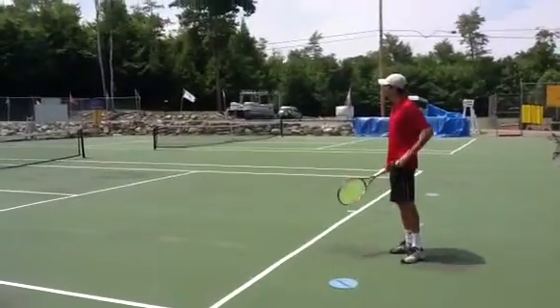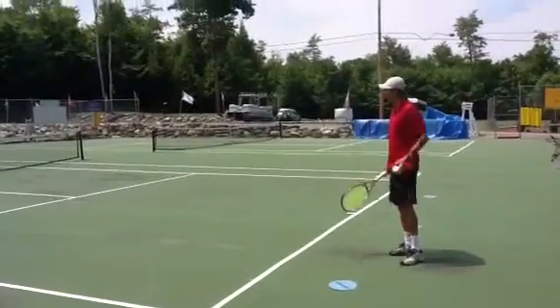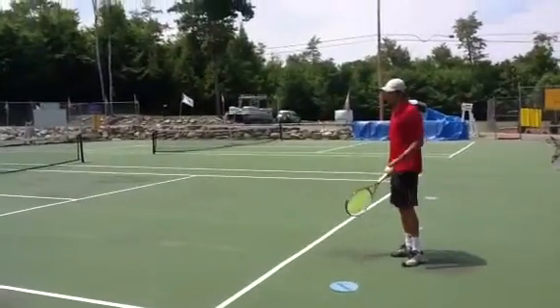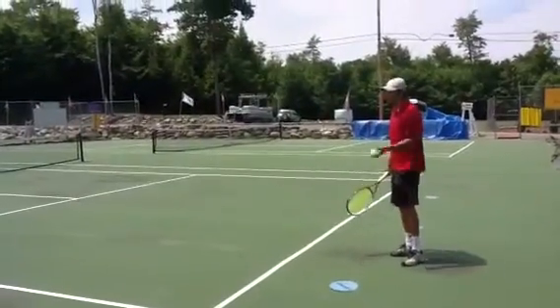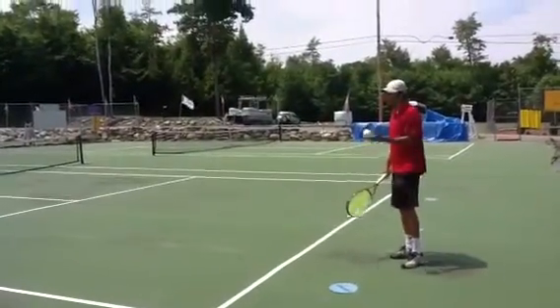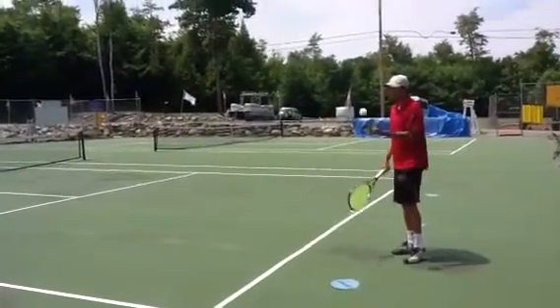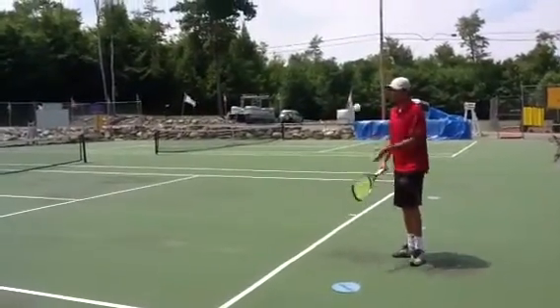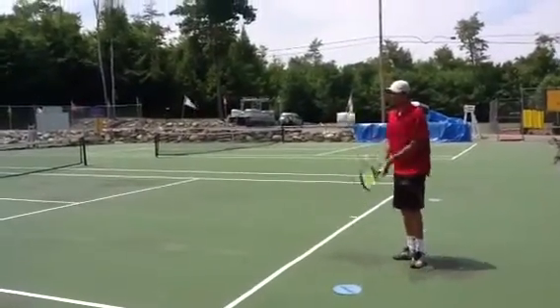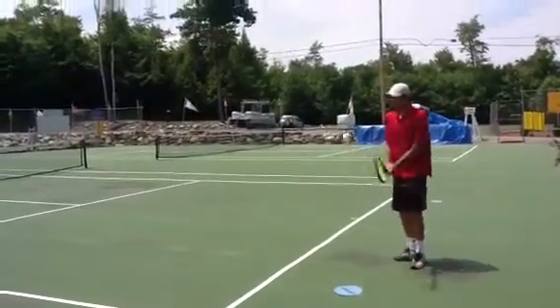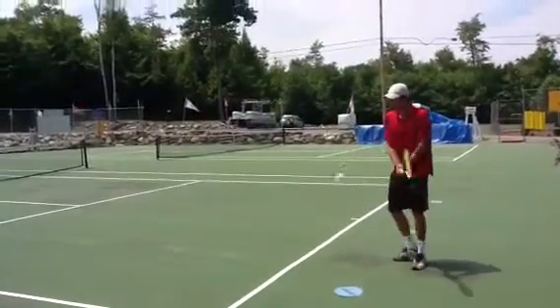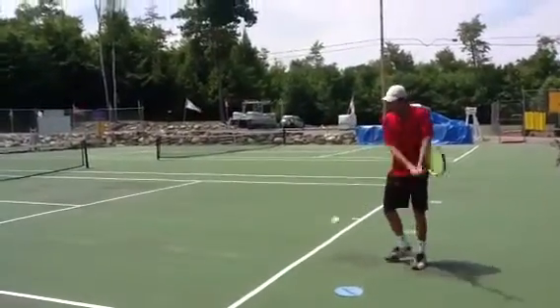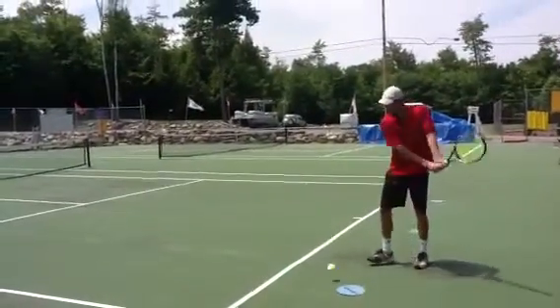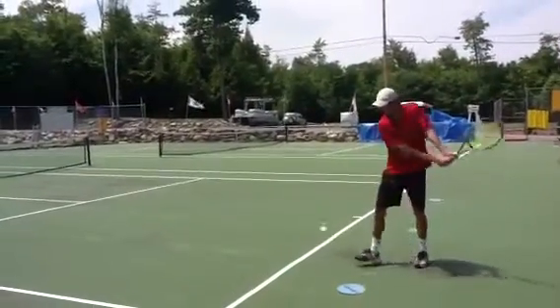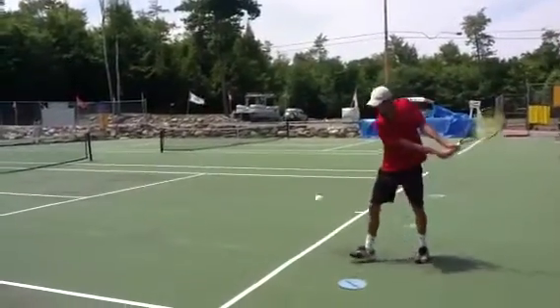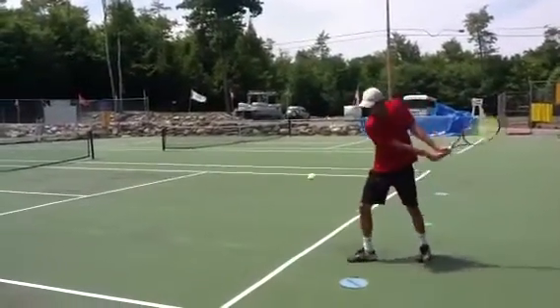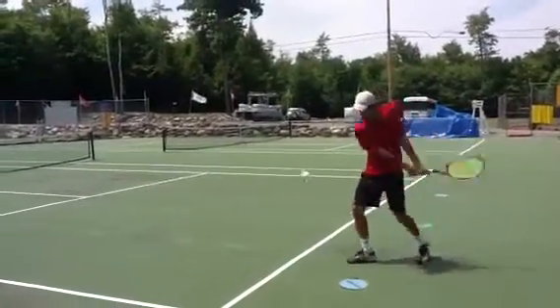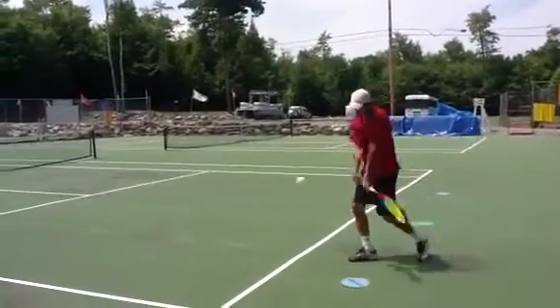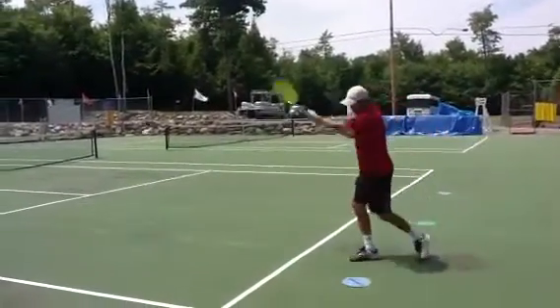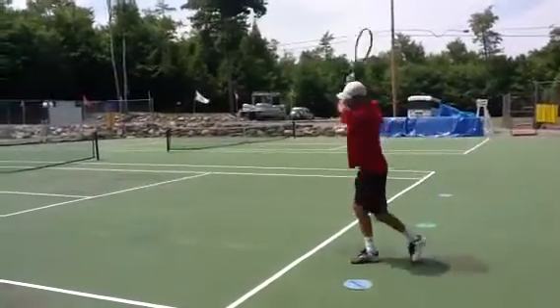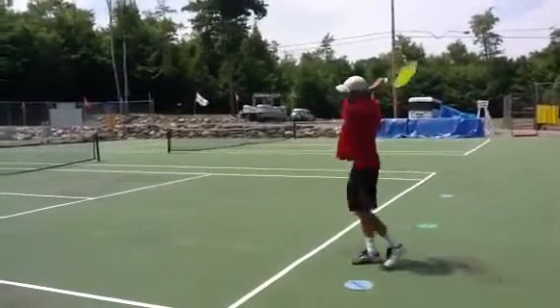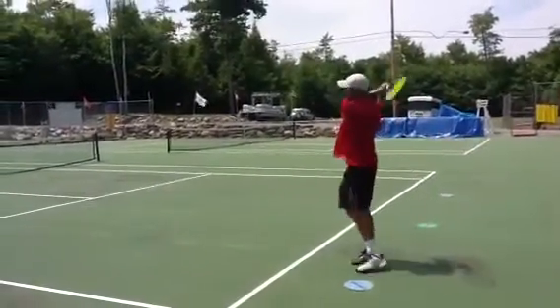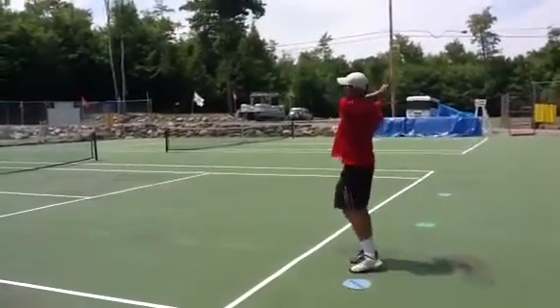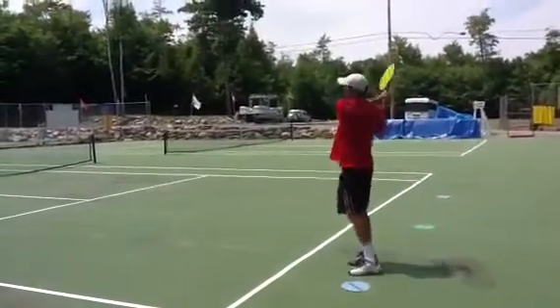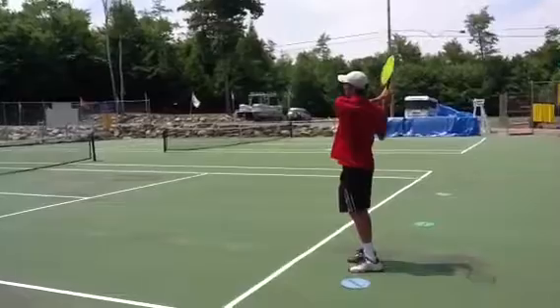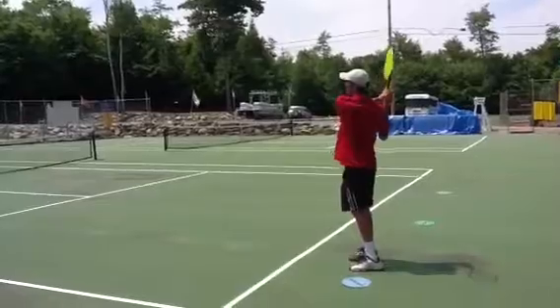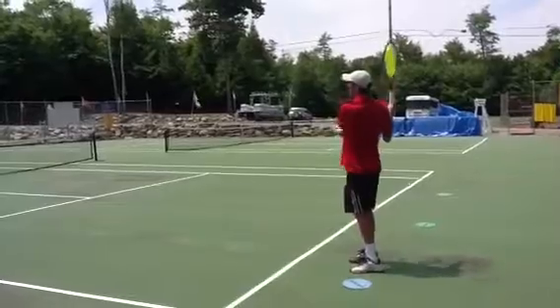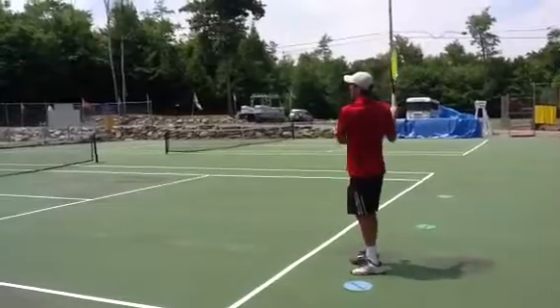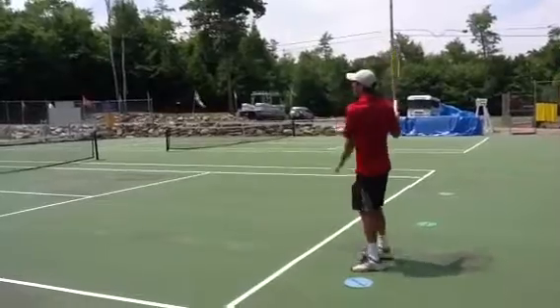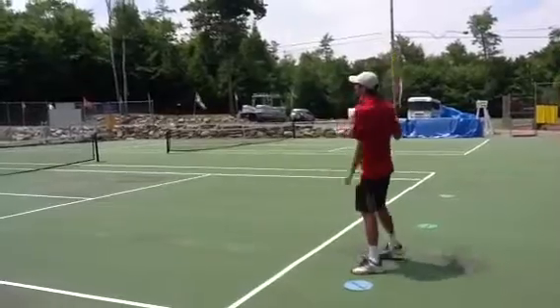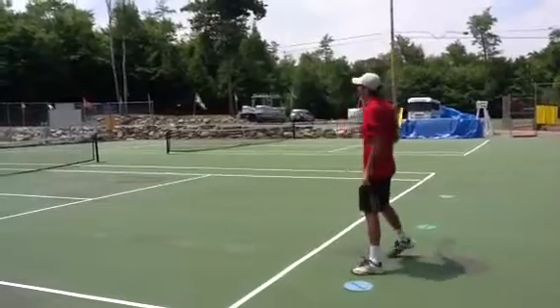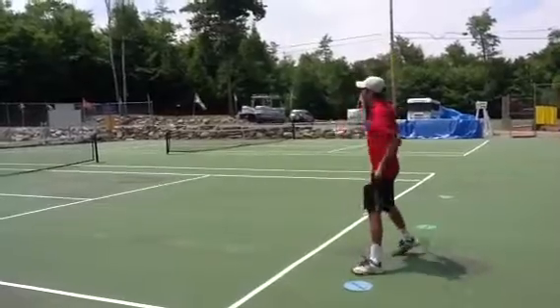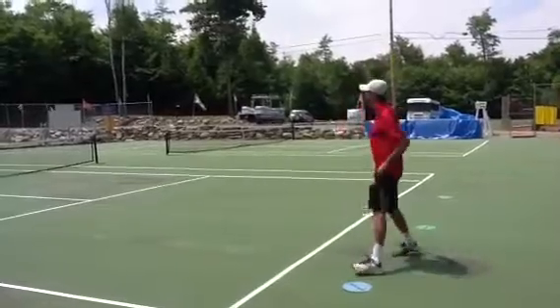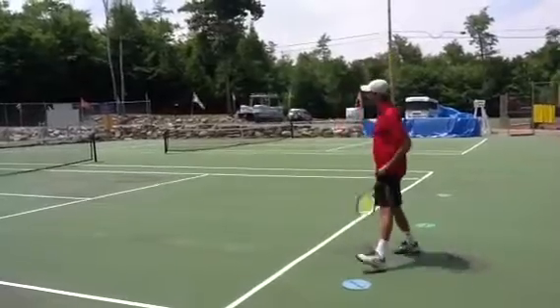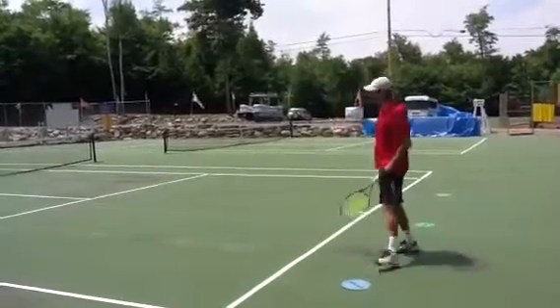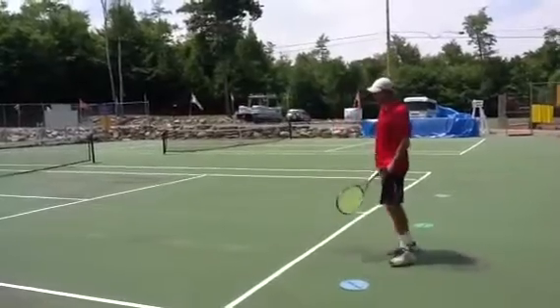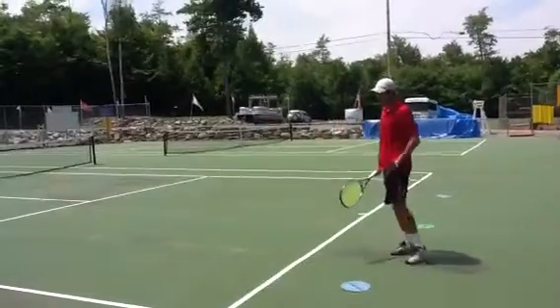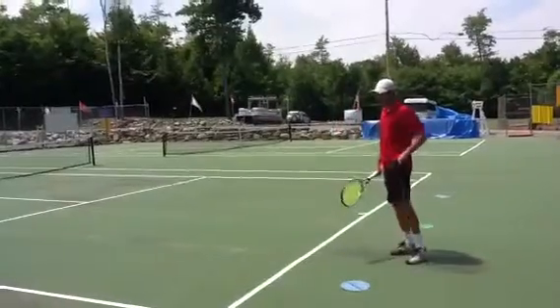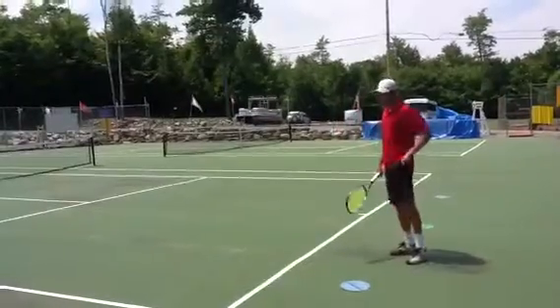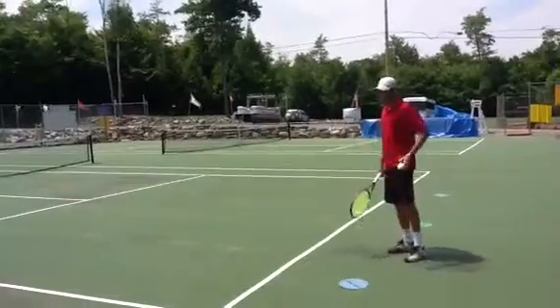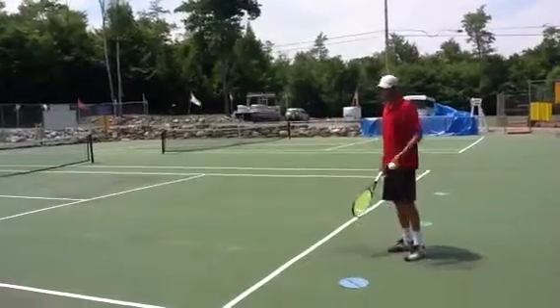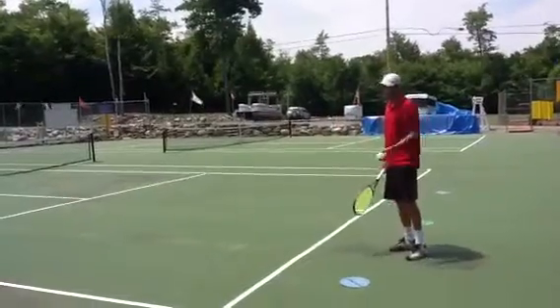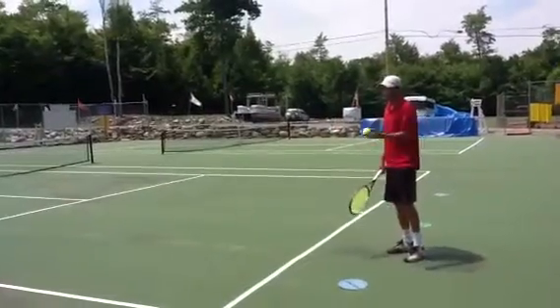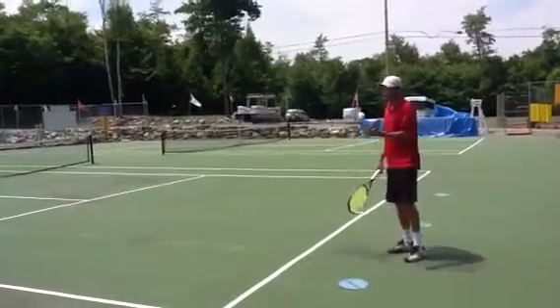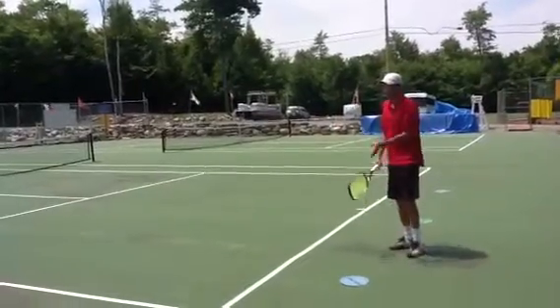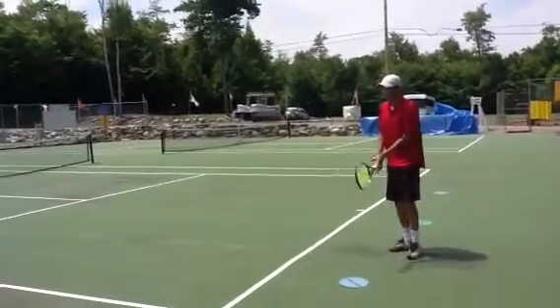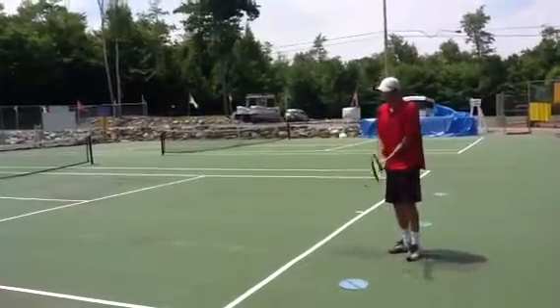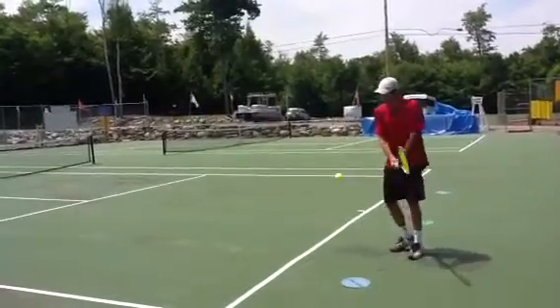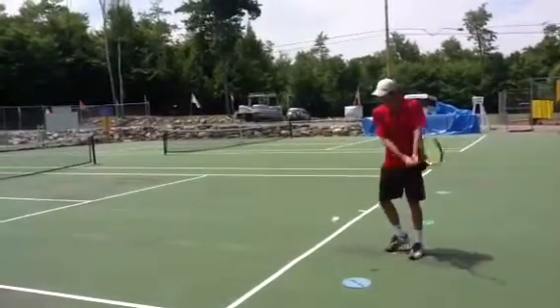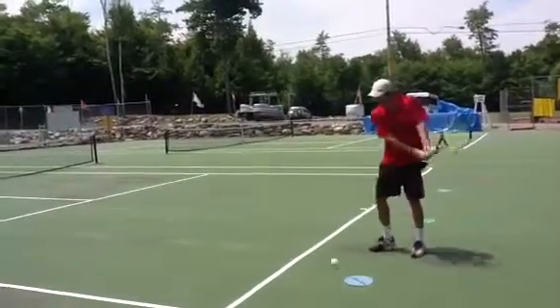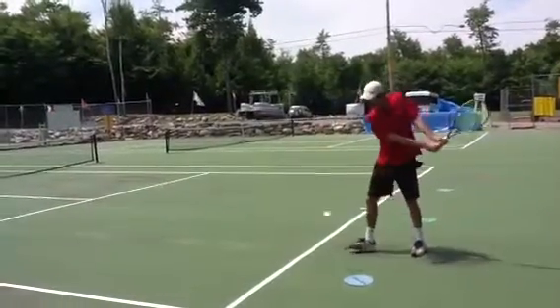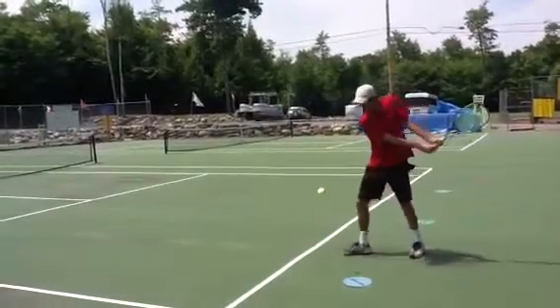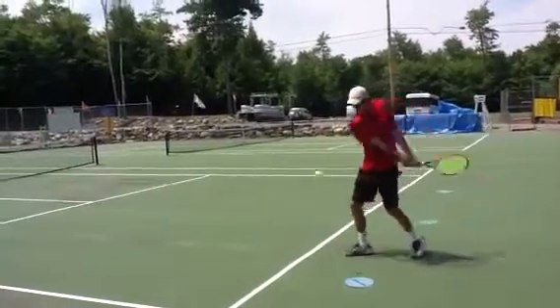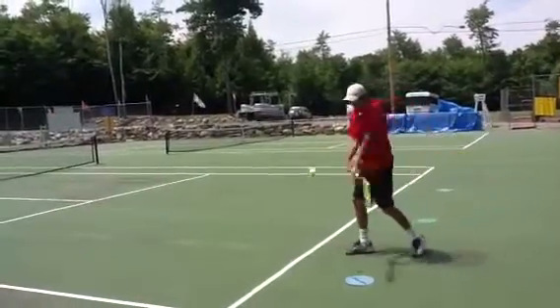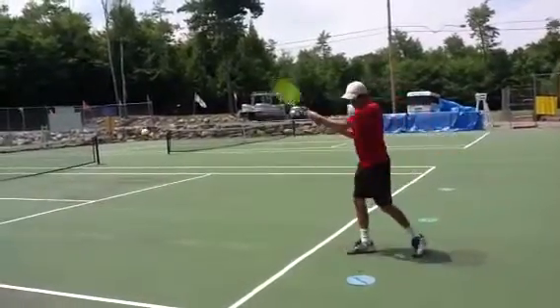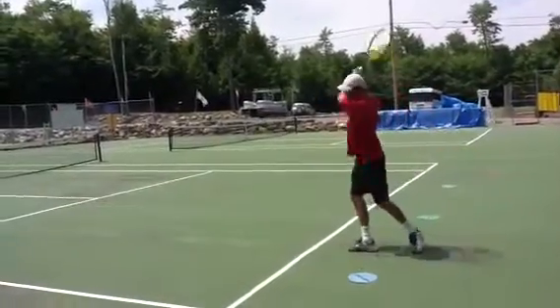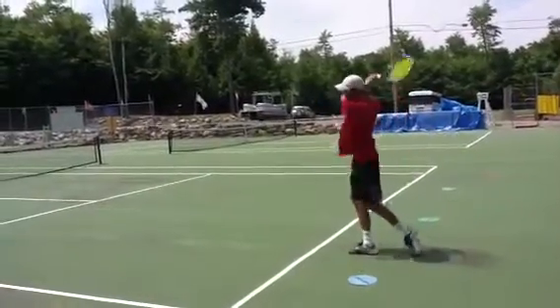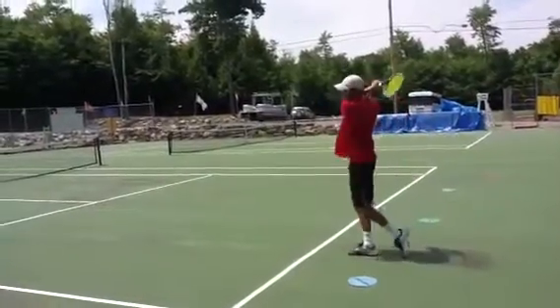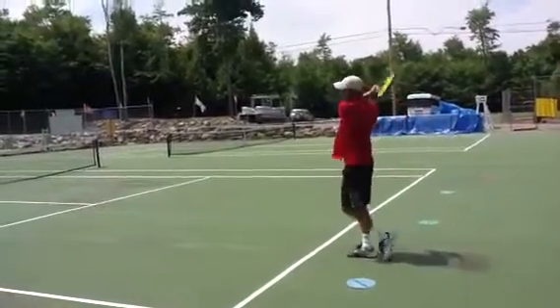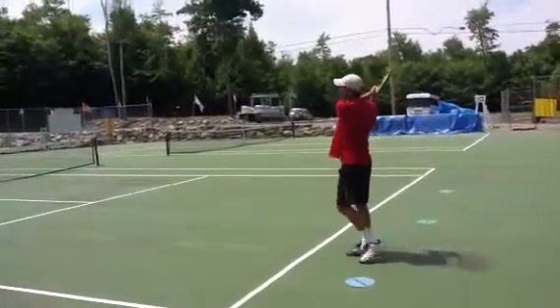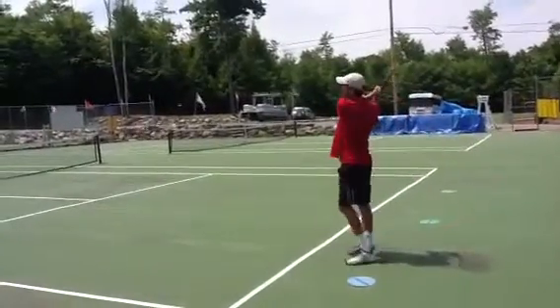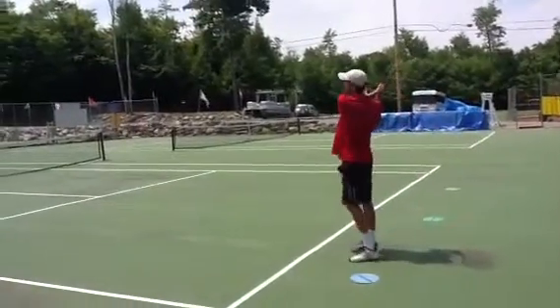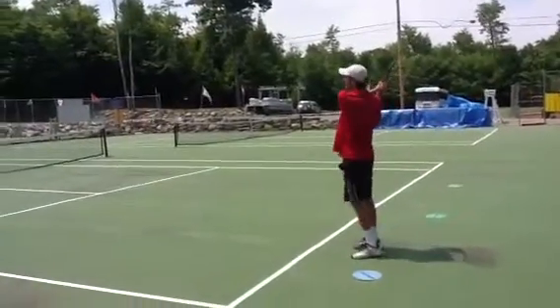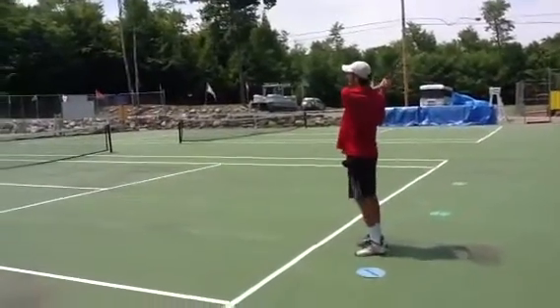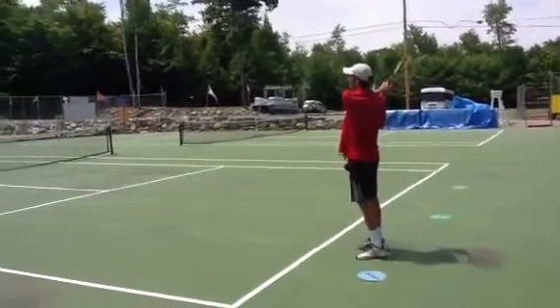Weight transfer from the back foot to the front foot in good balance. Perfect stroke.